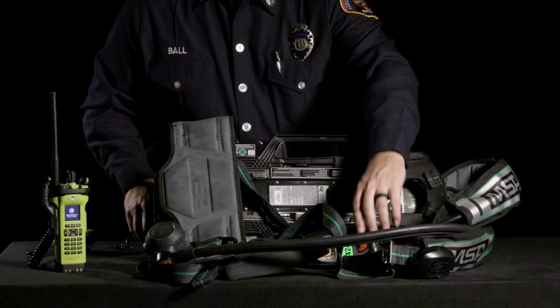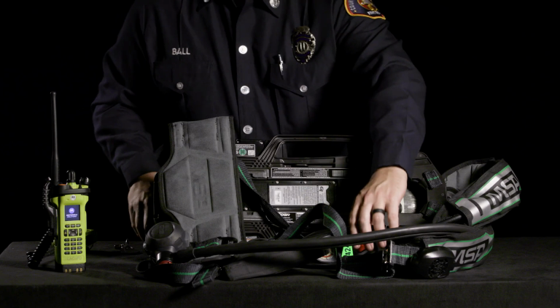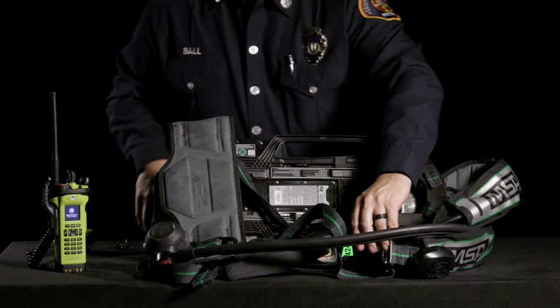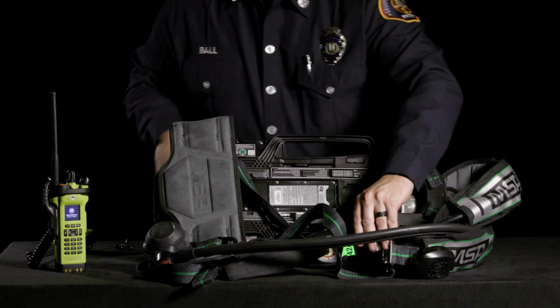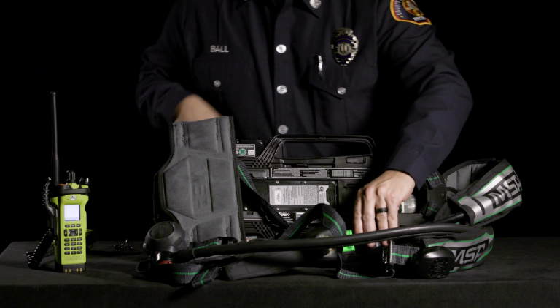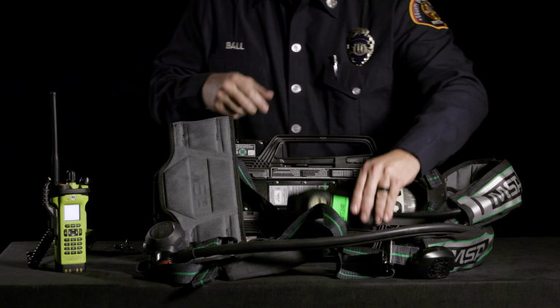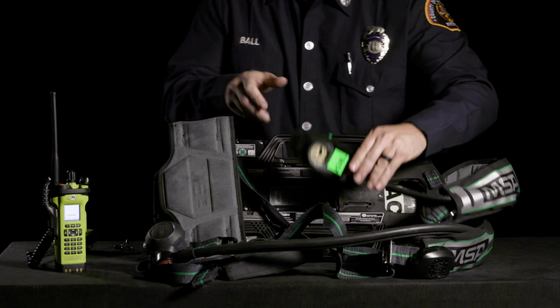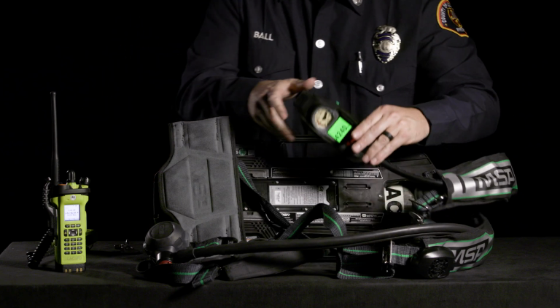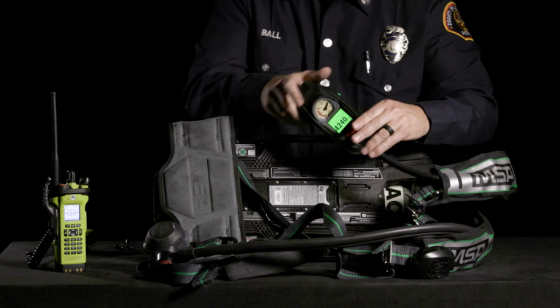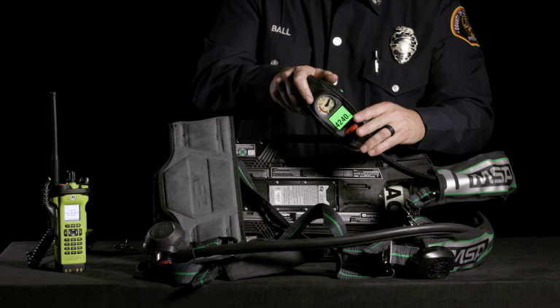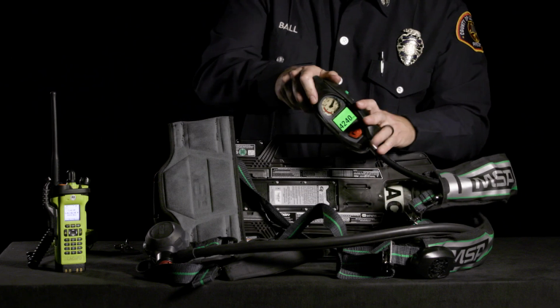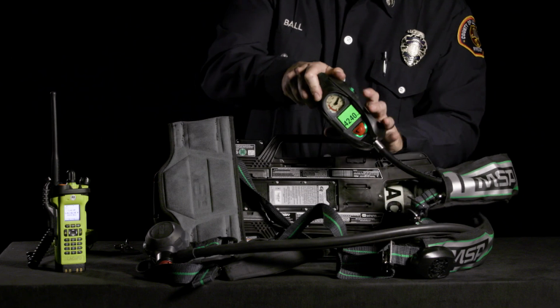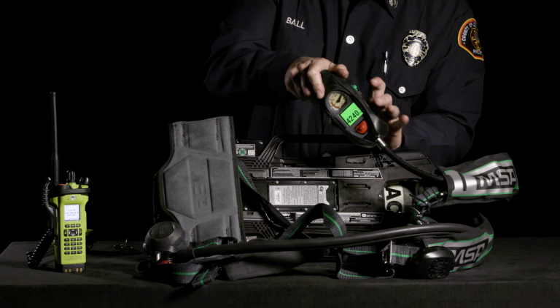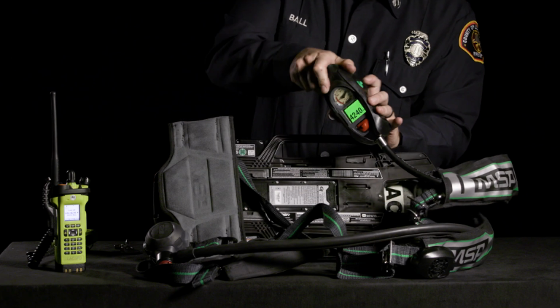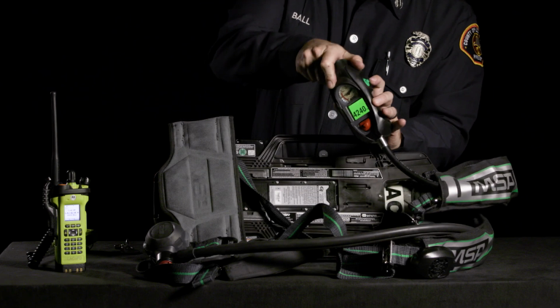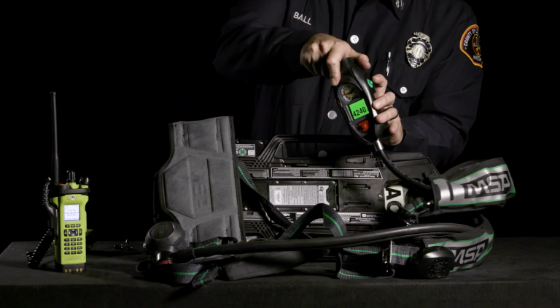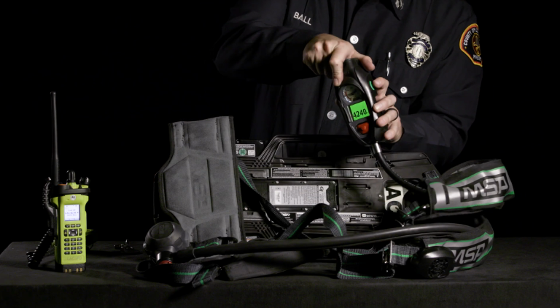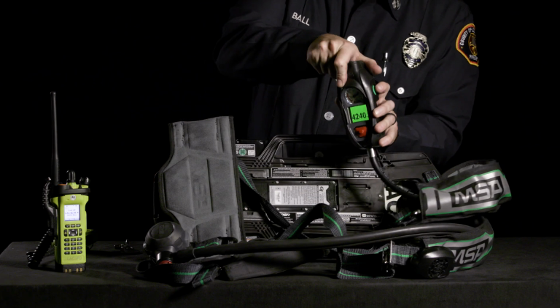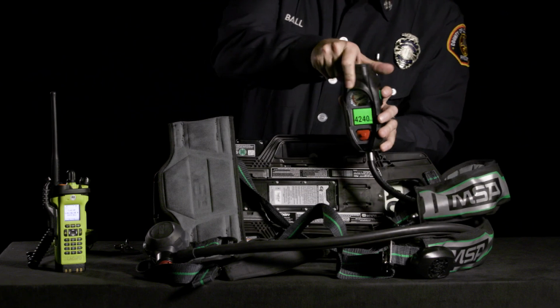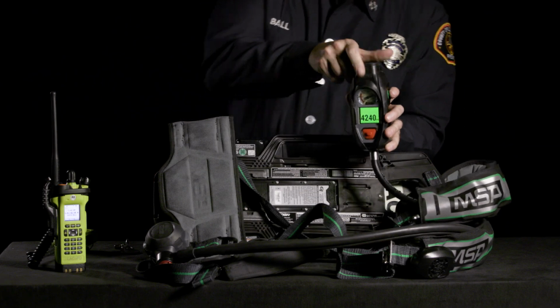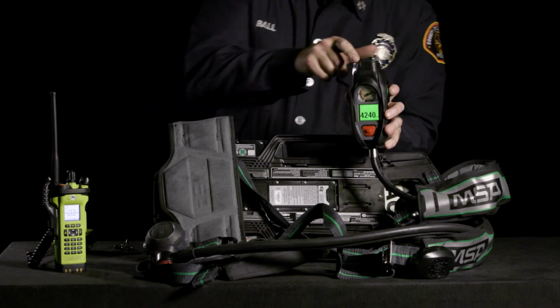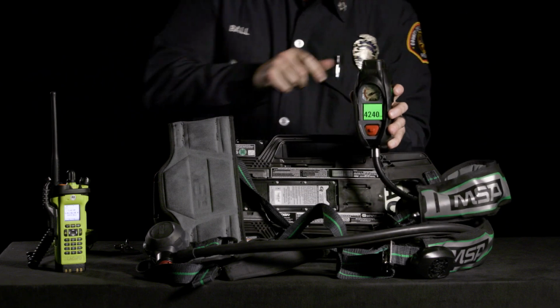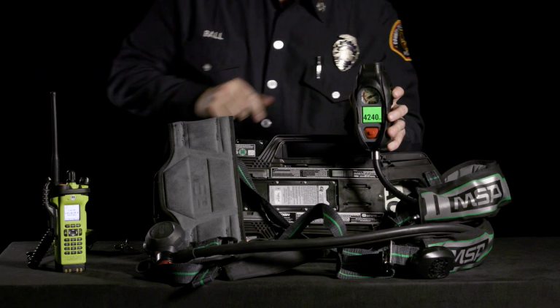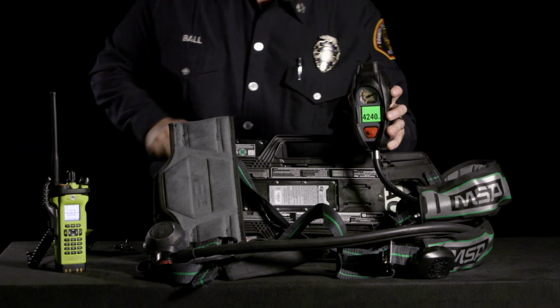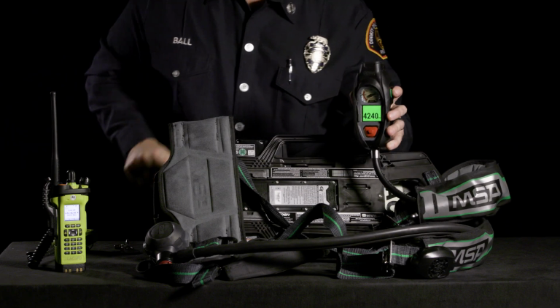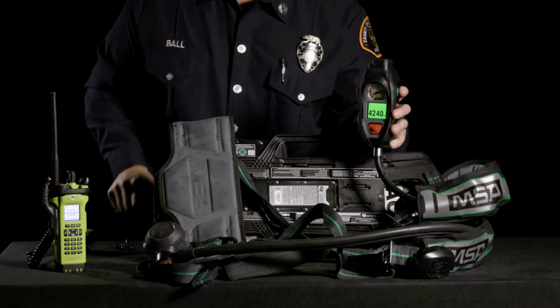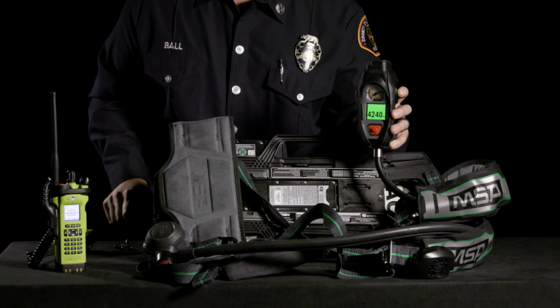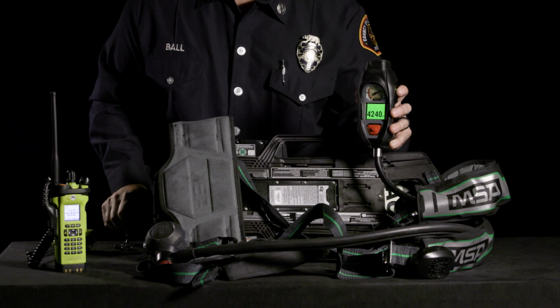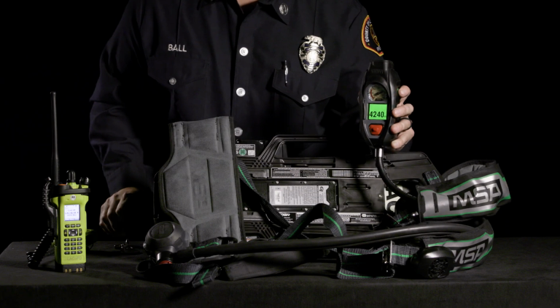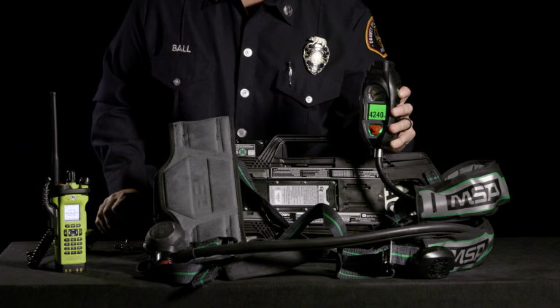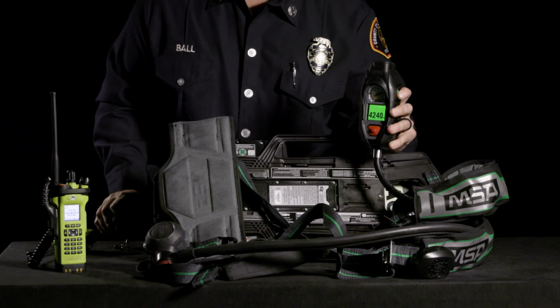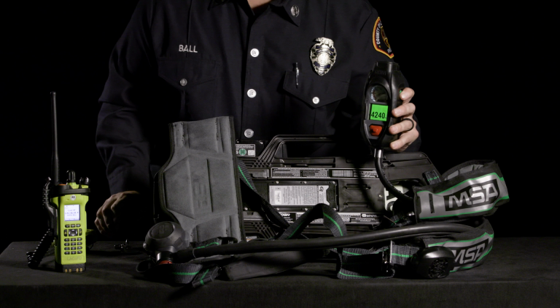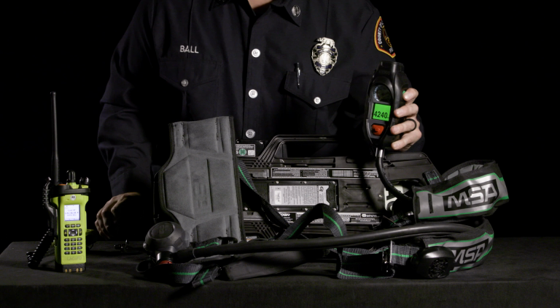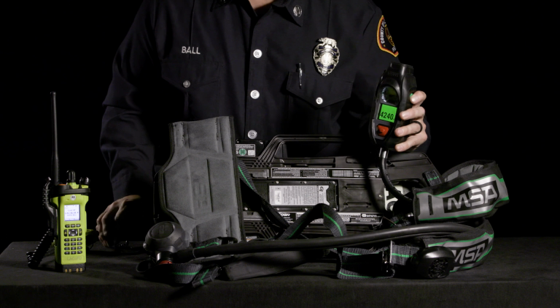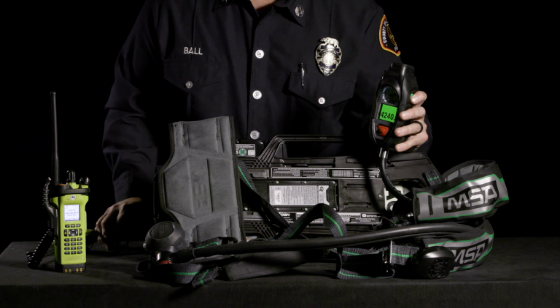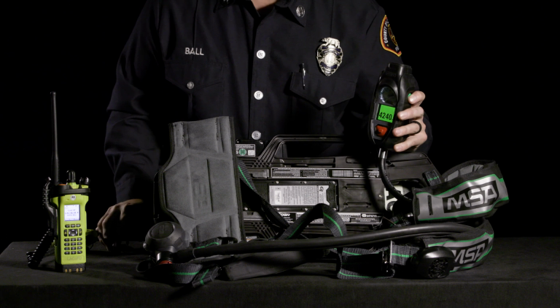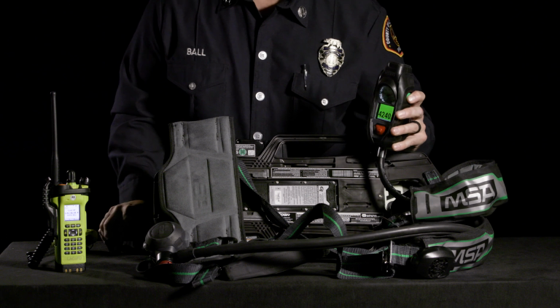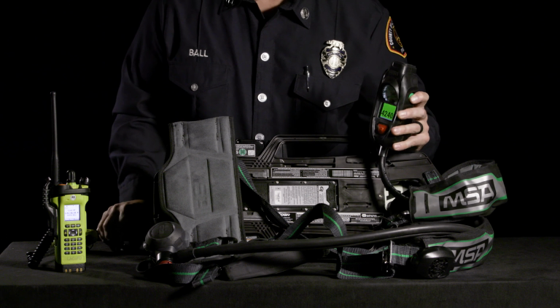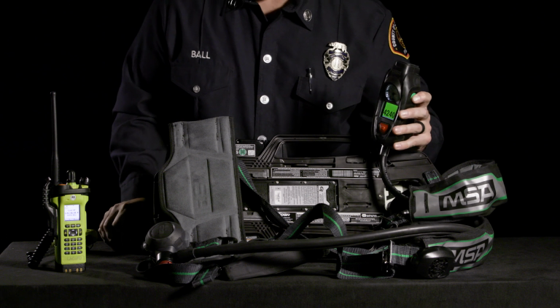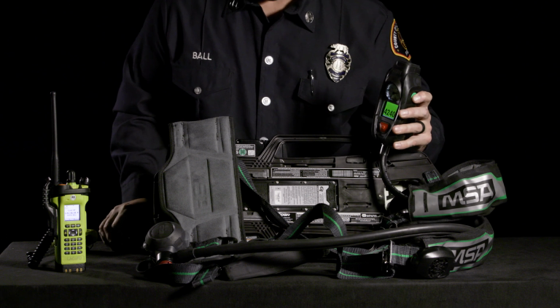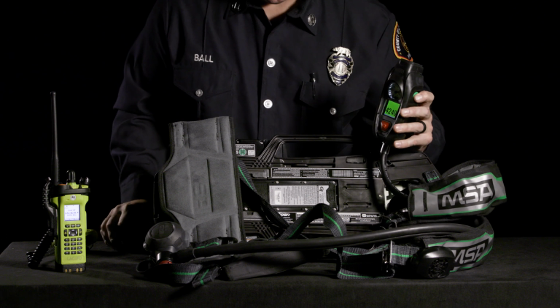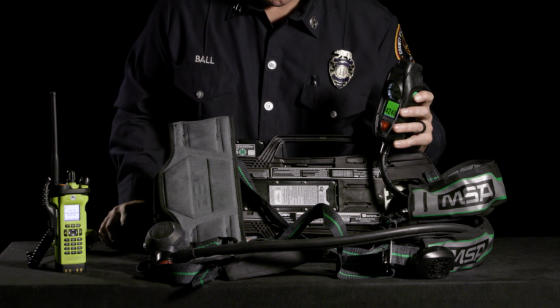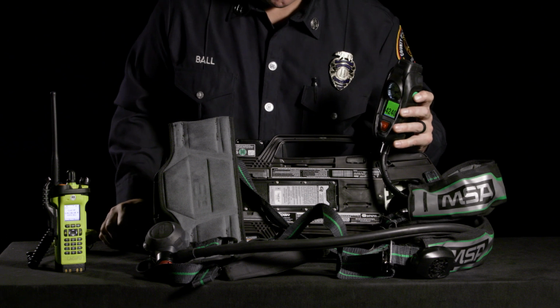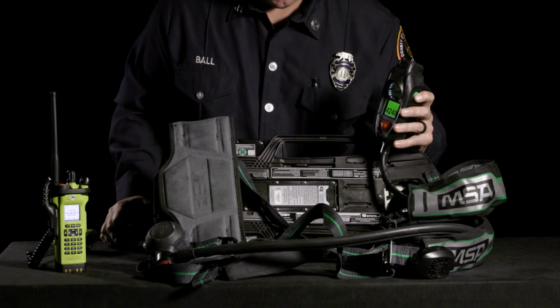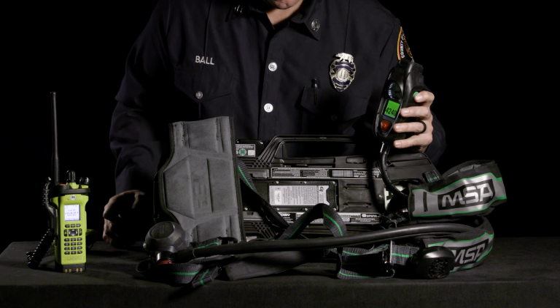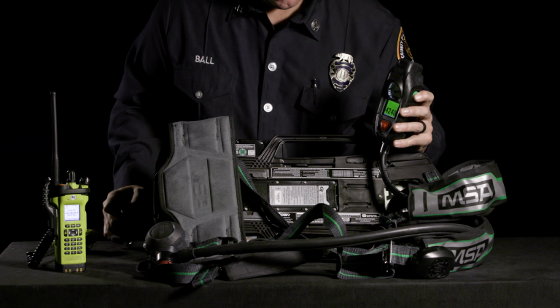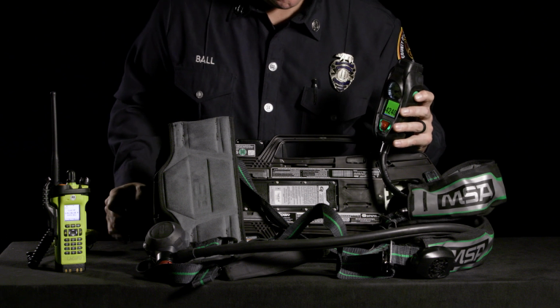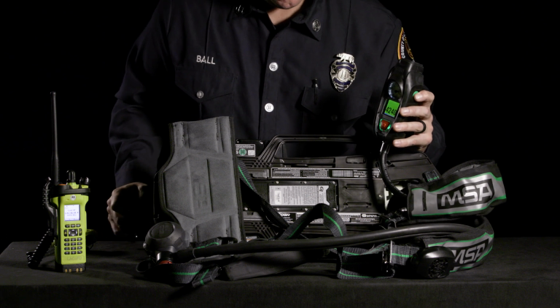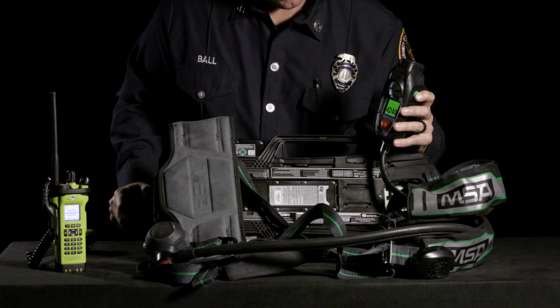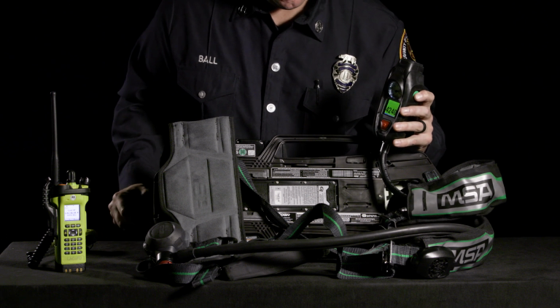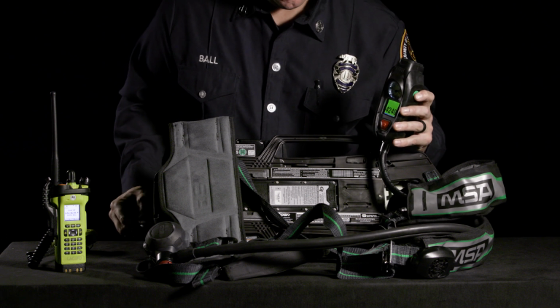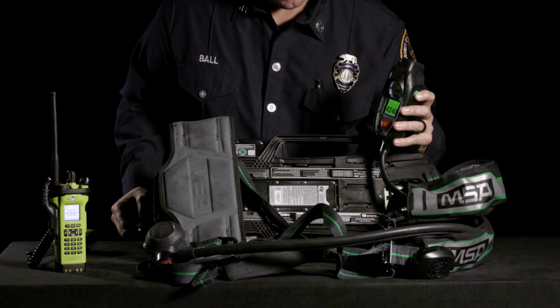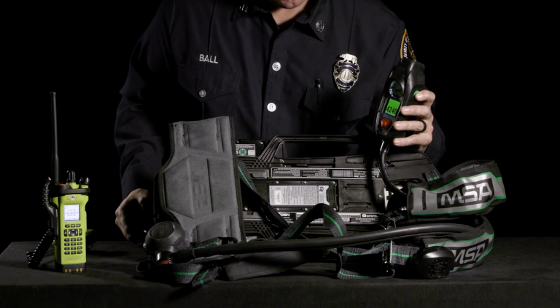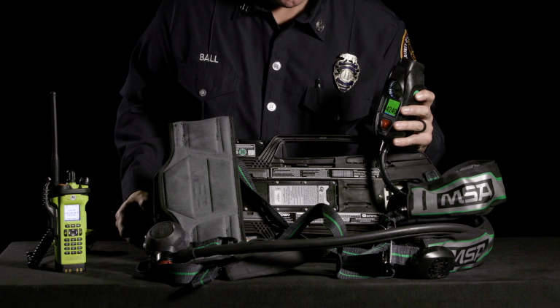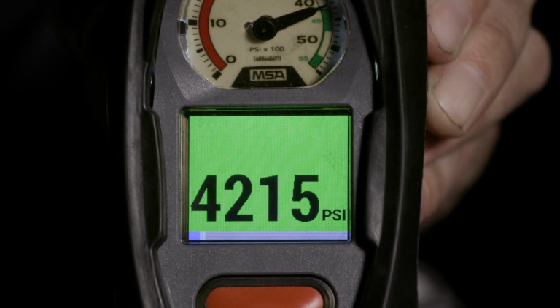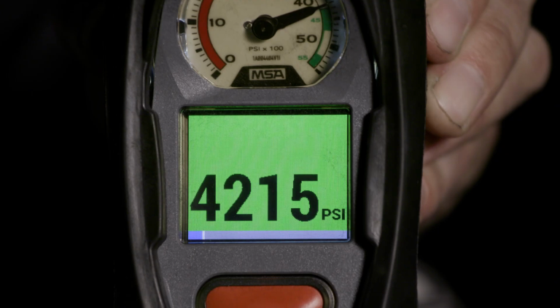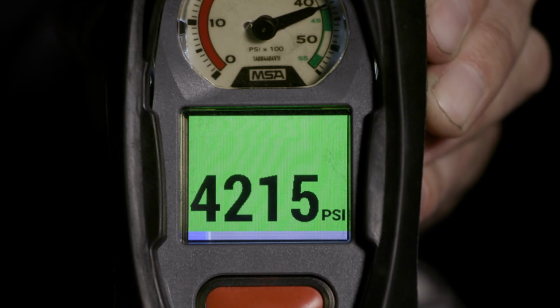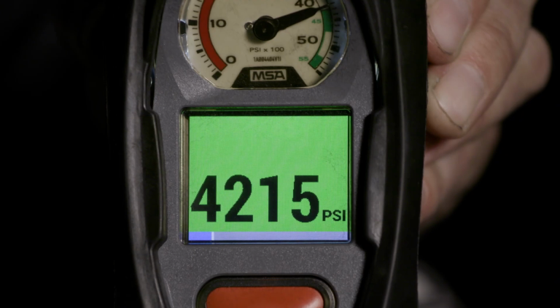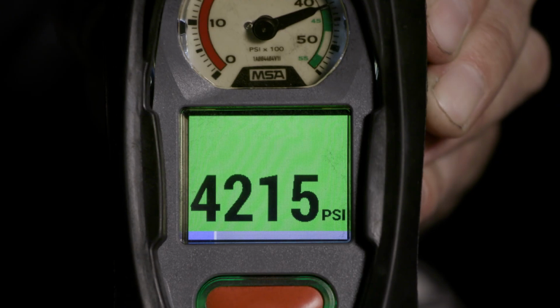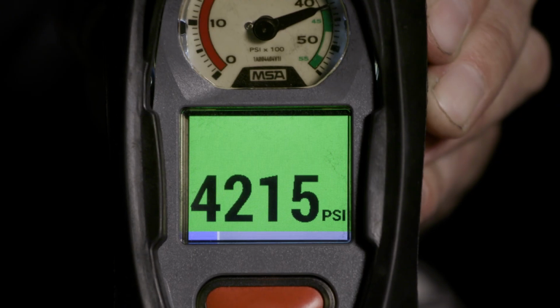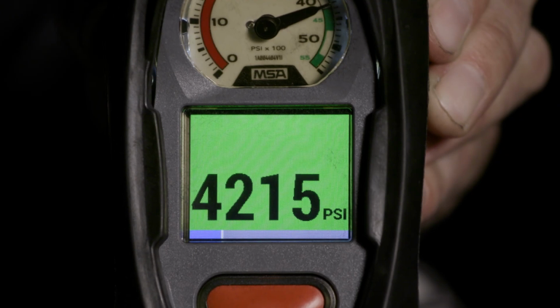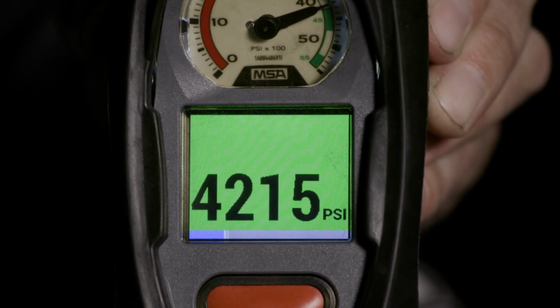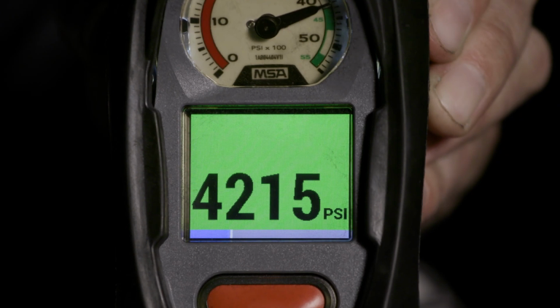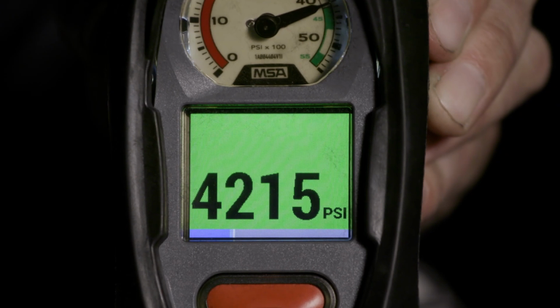Press and hold both green buttons on the PASS device until the RFID symbol appears on the PASS device screen.